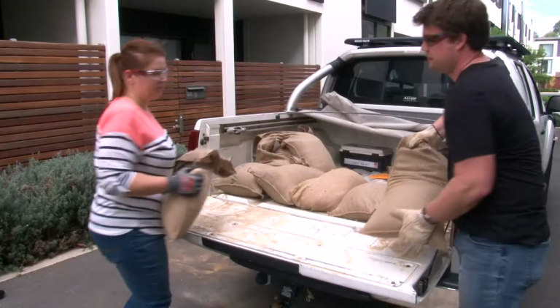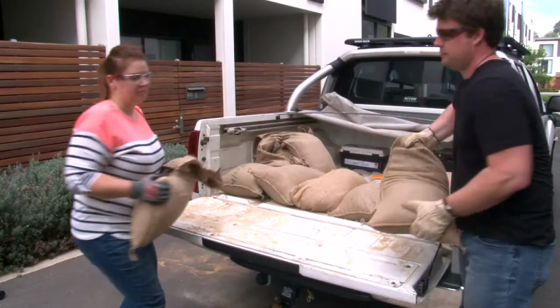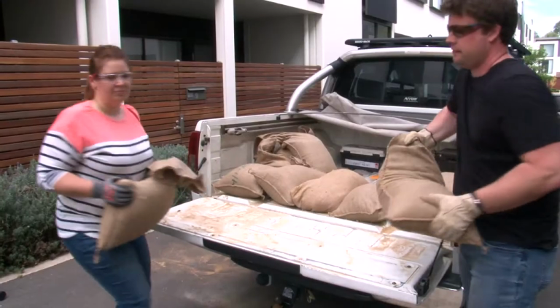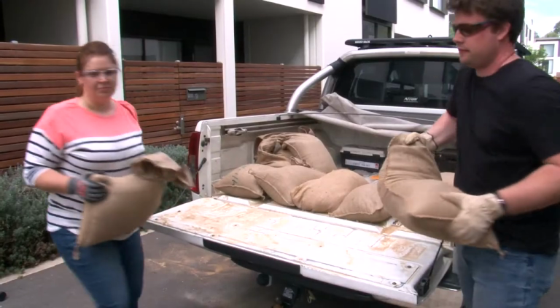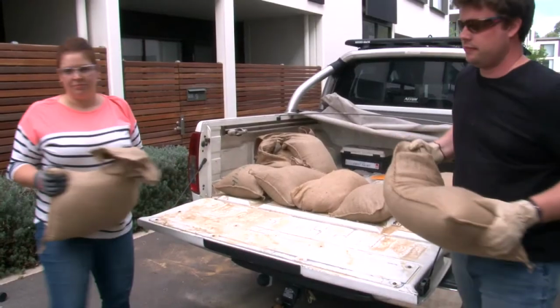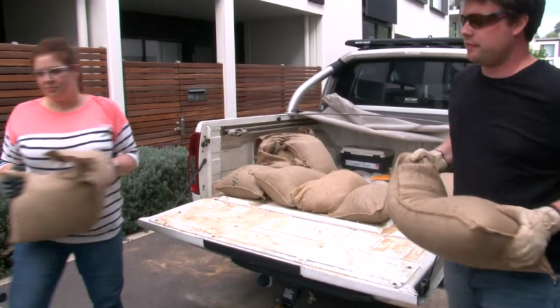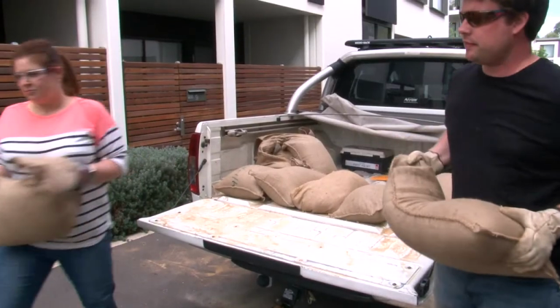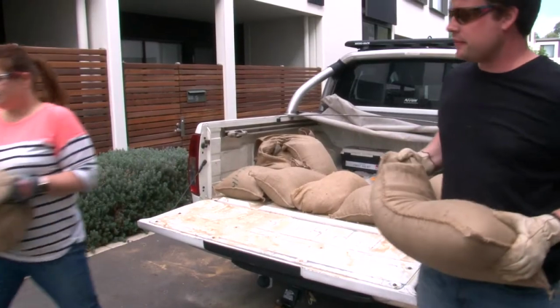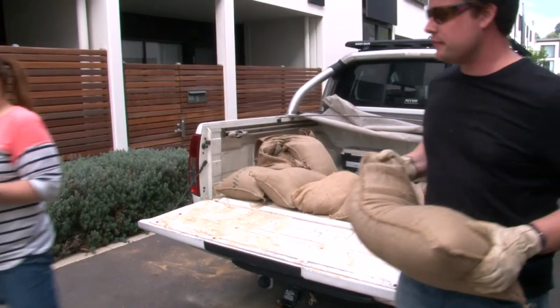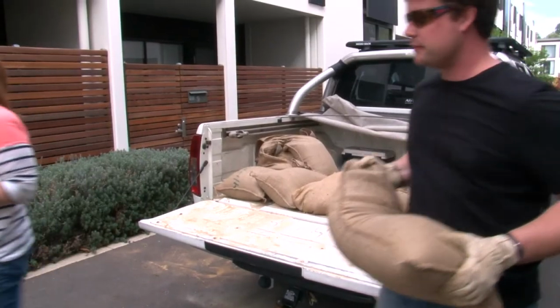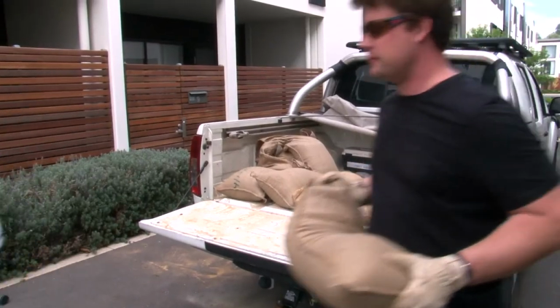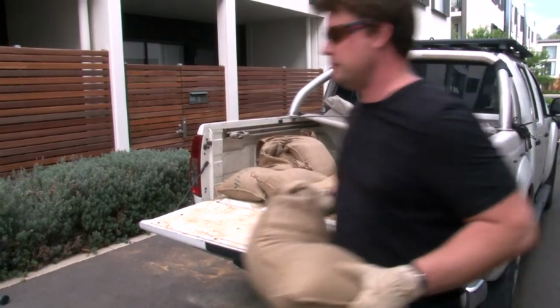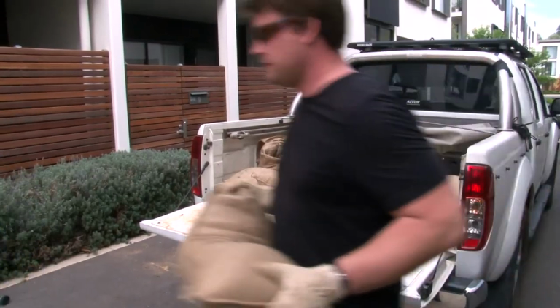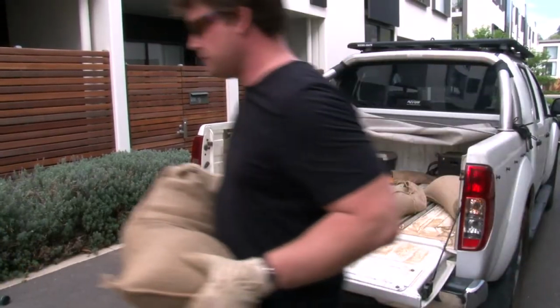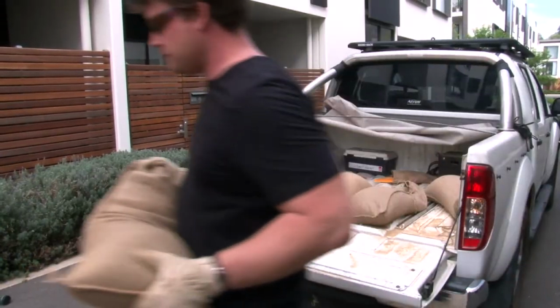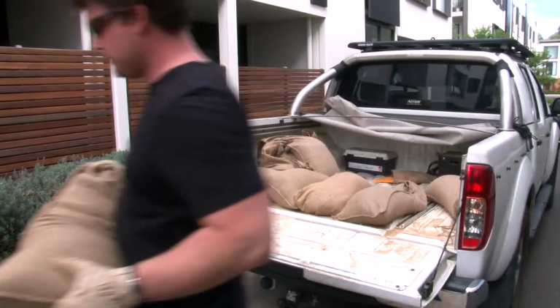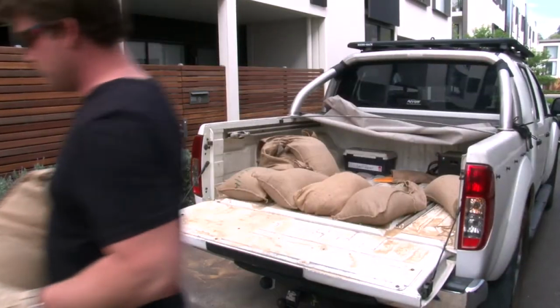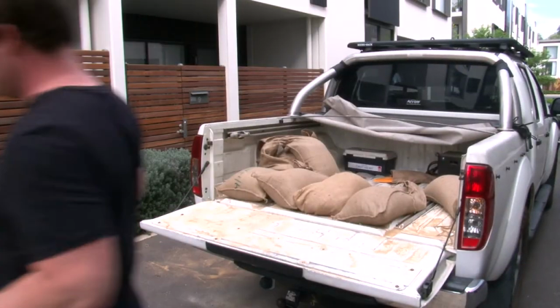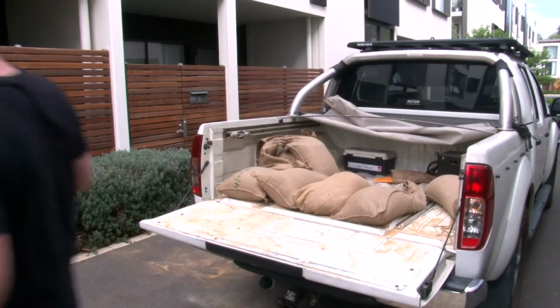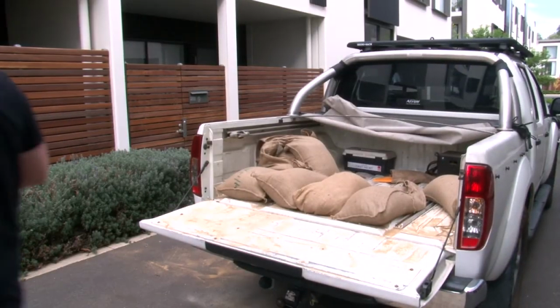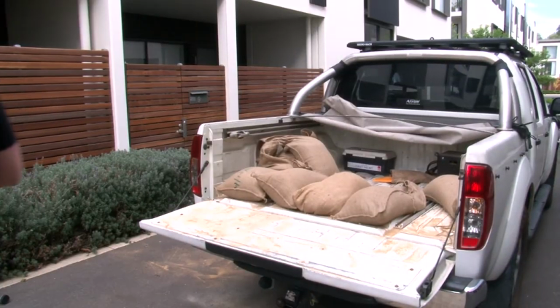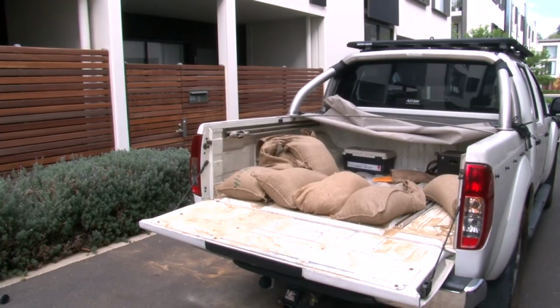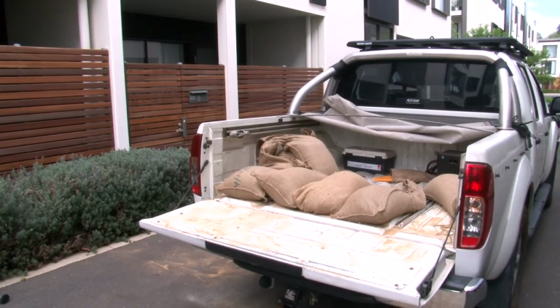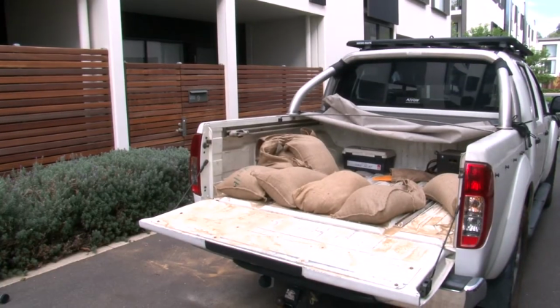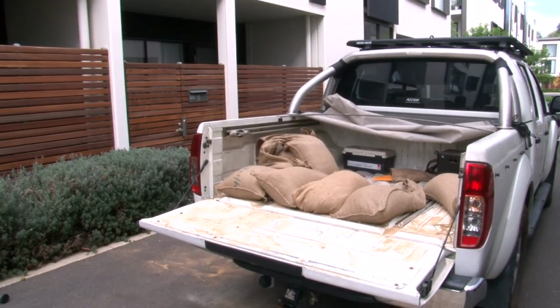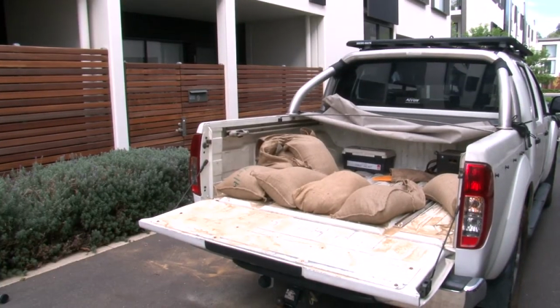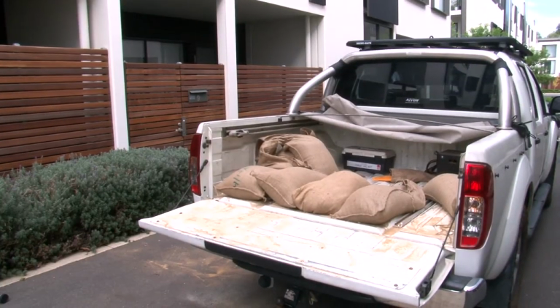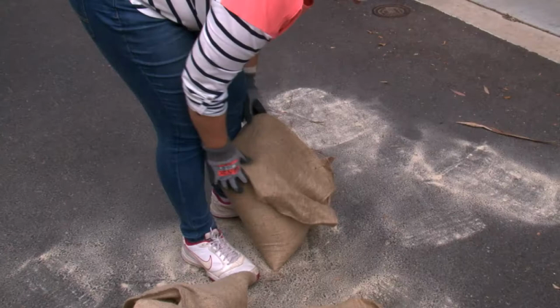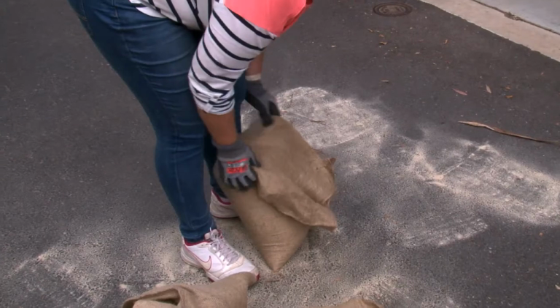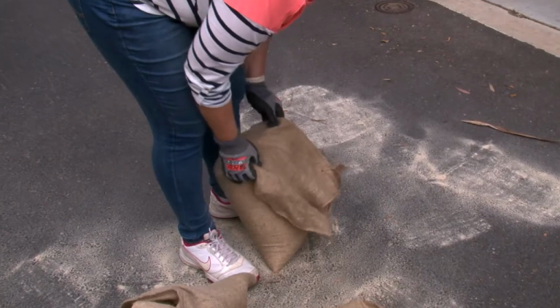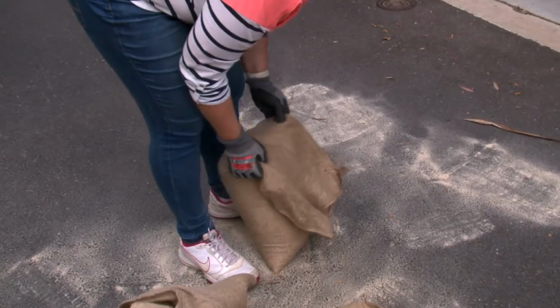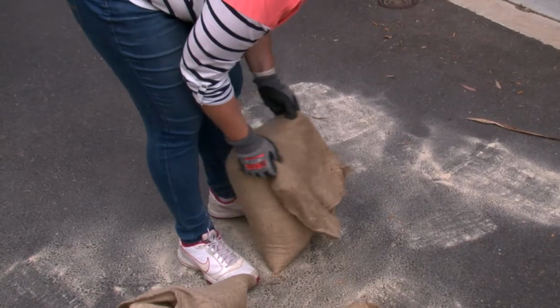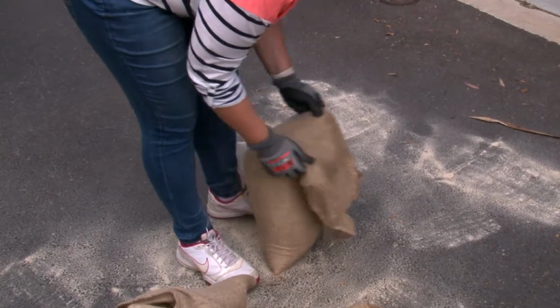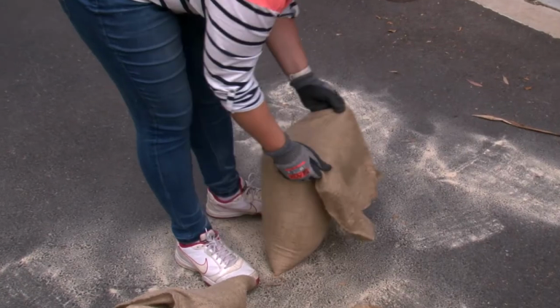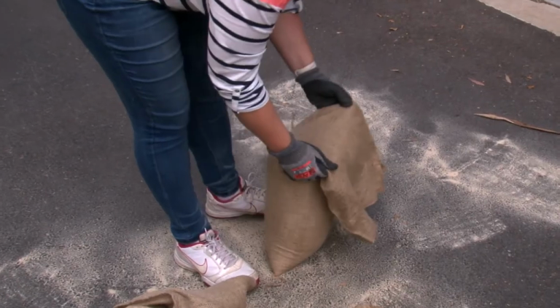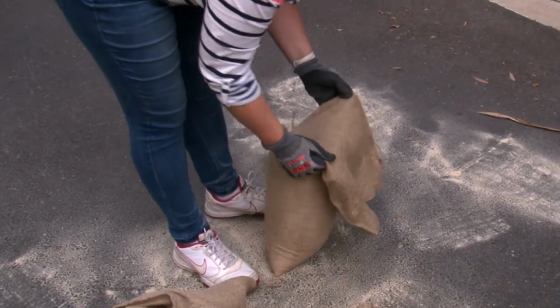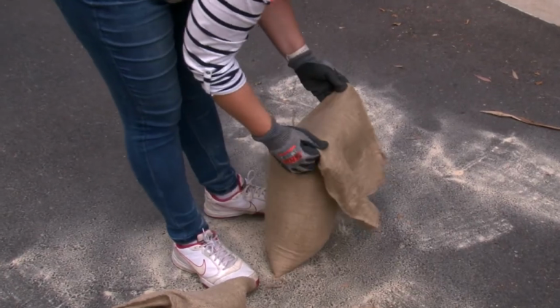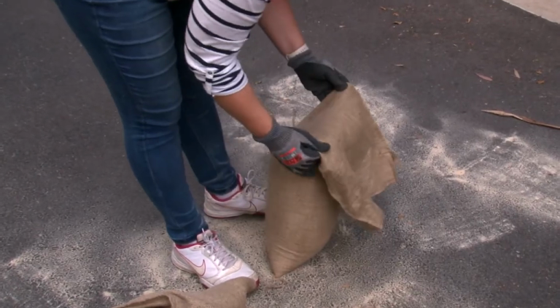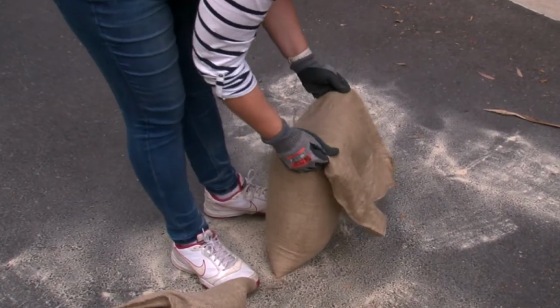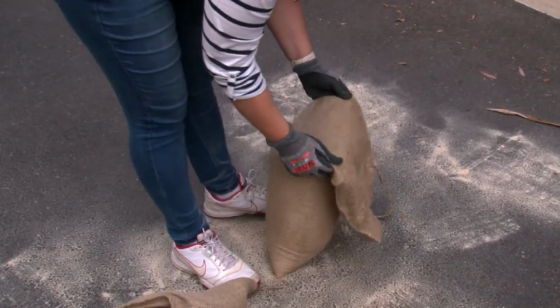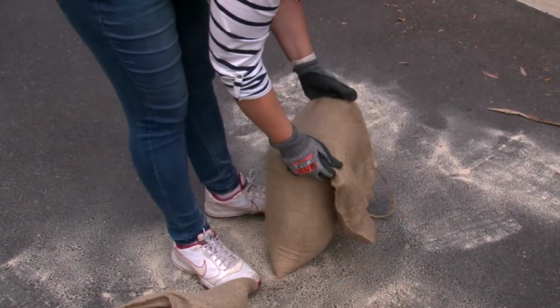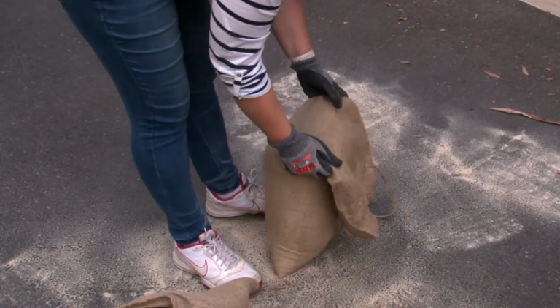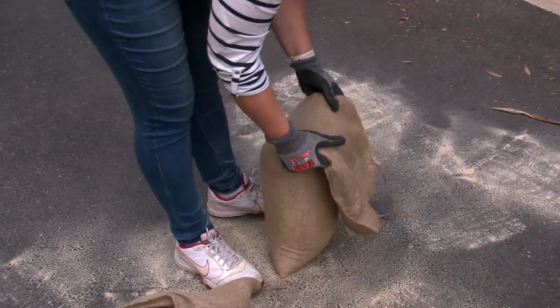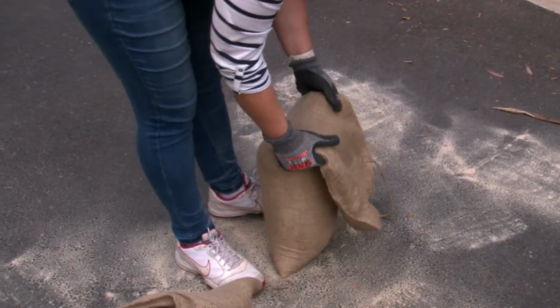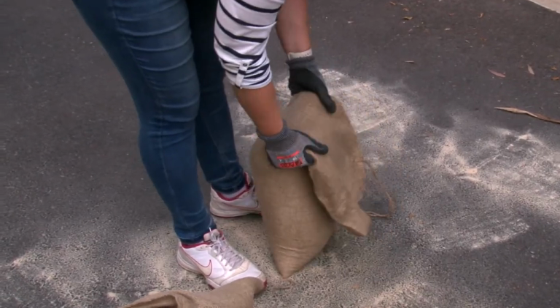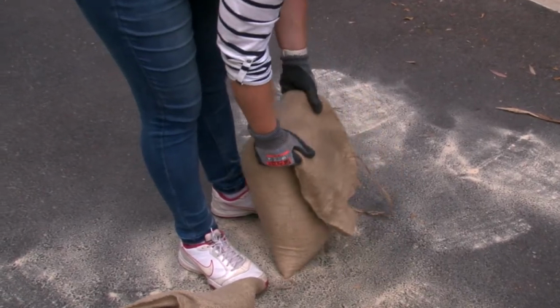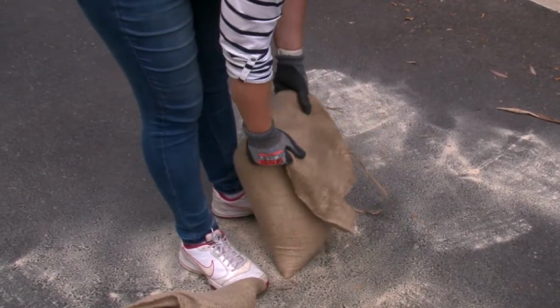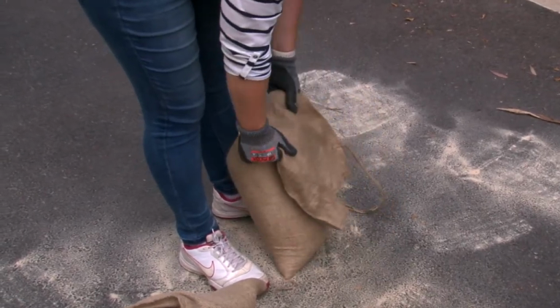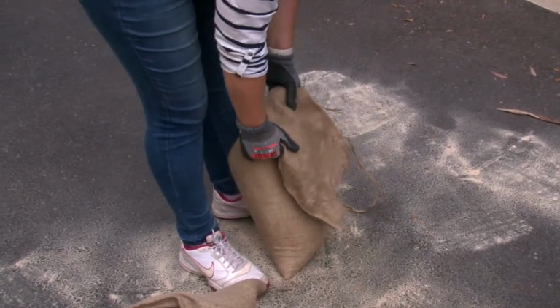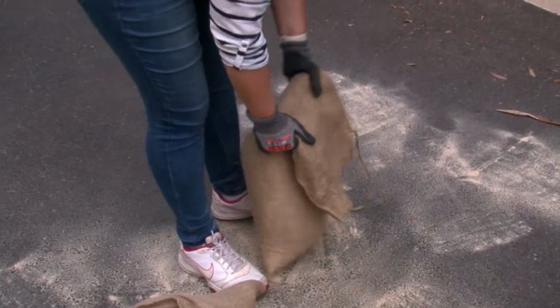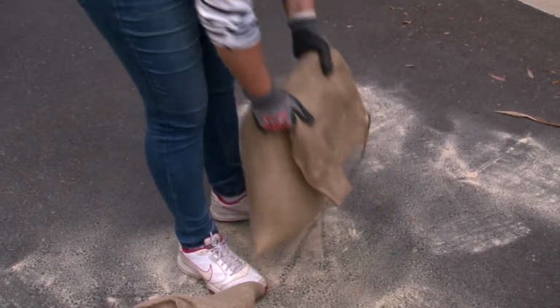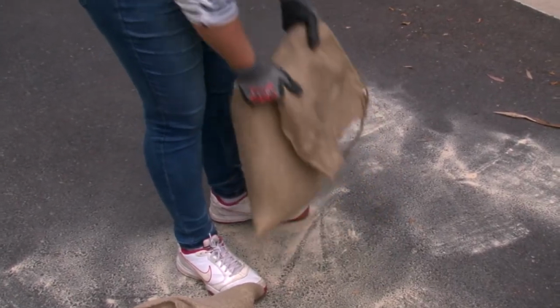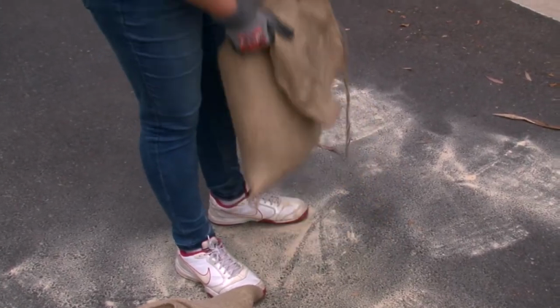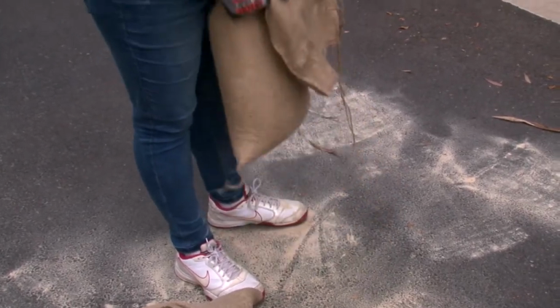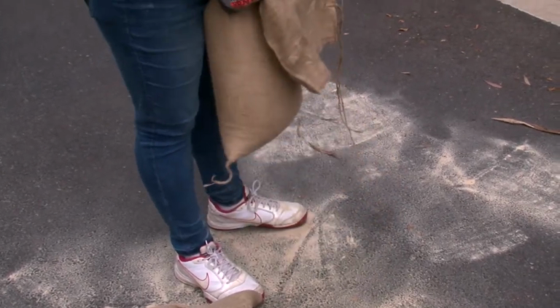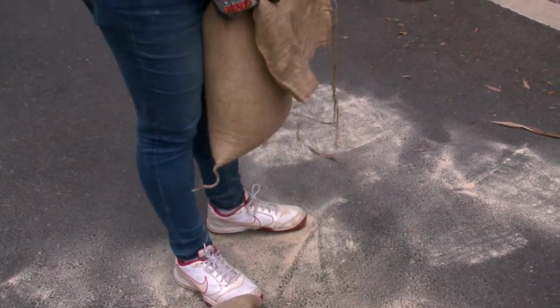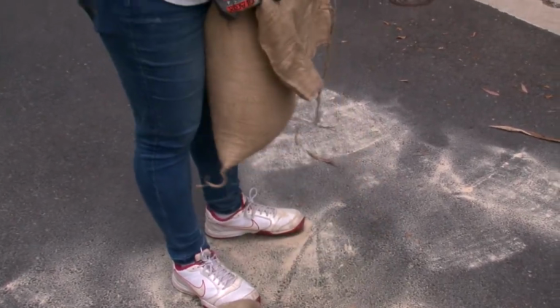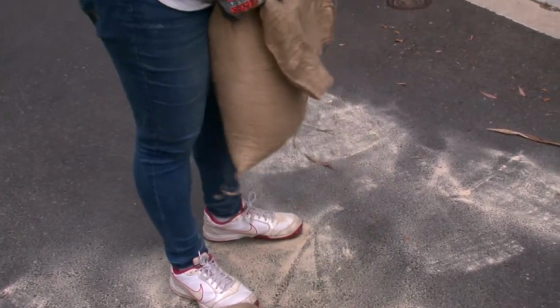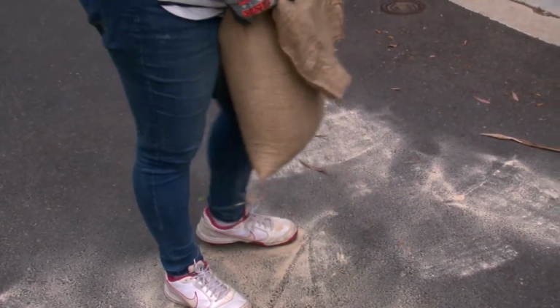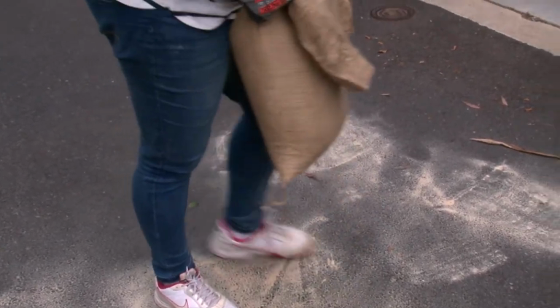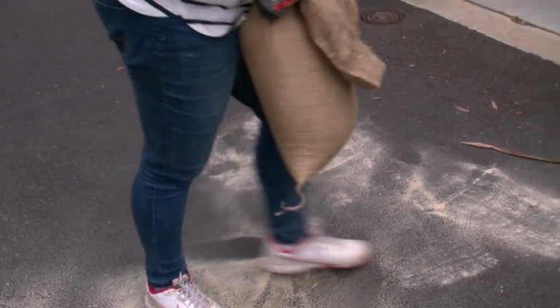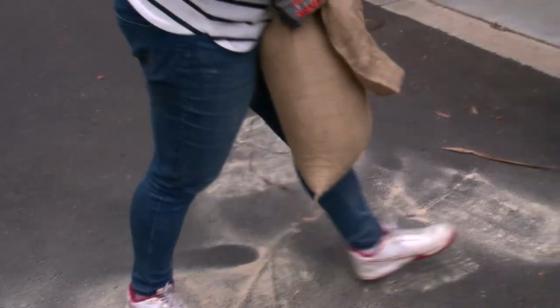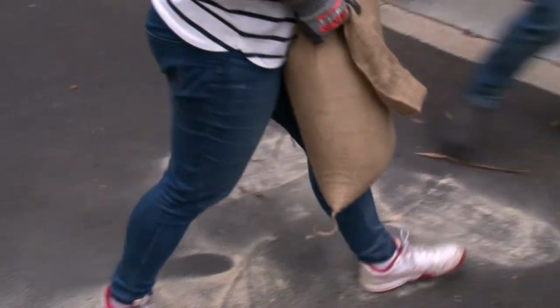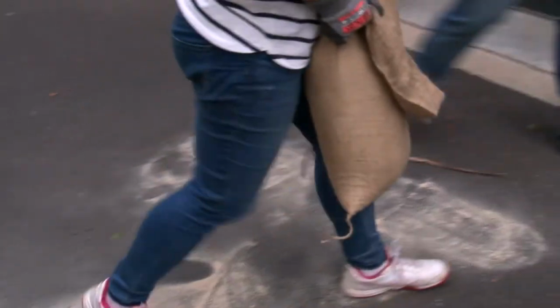Secondly, make sure you do not overfill the sandbags. They can get very heavy, especially when they are wet. Two thirds full is ideal.